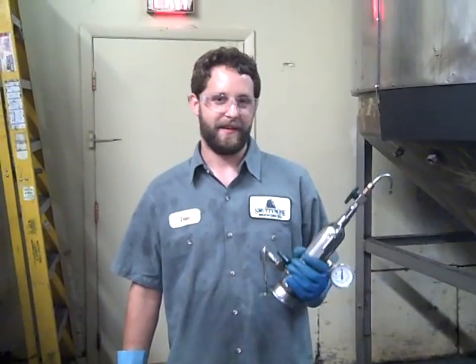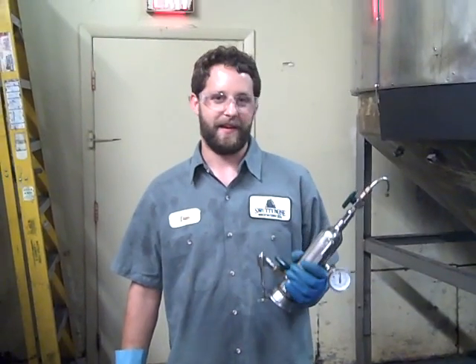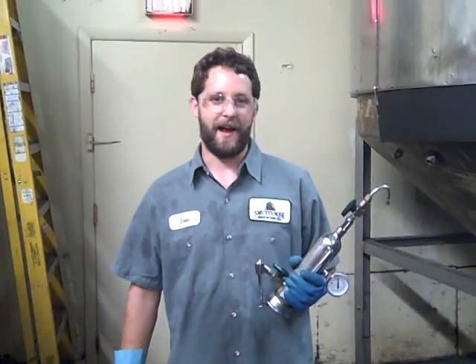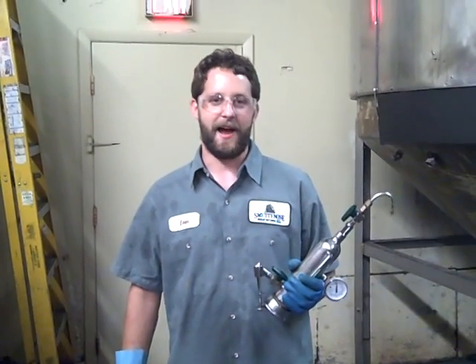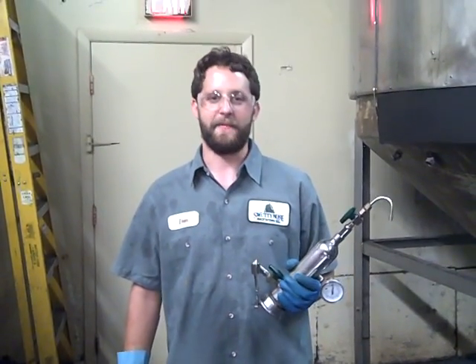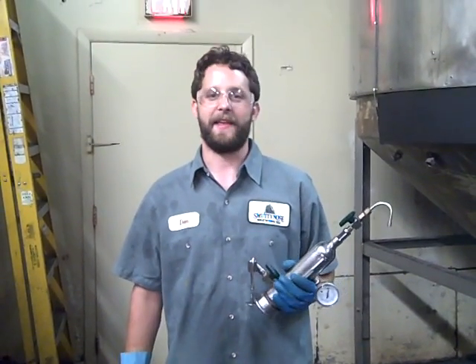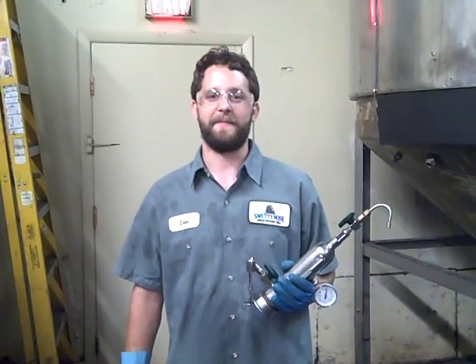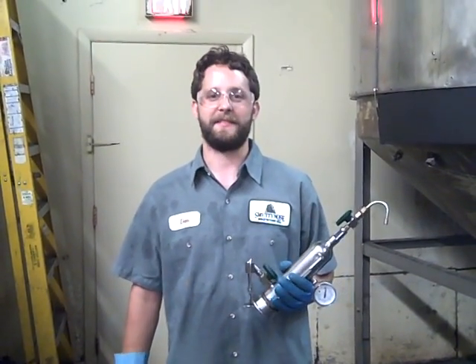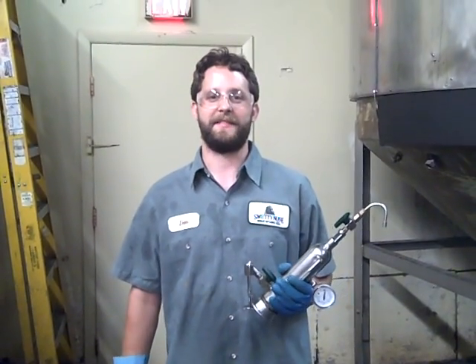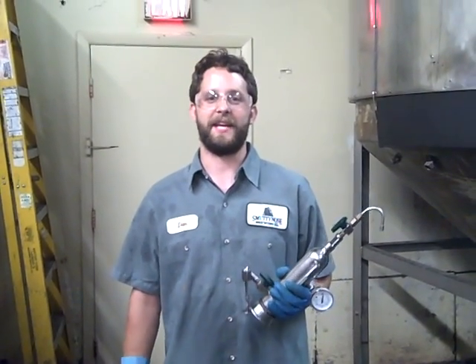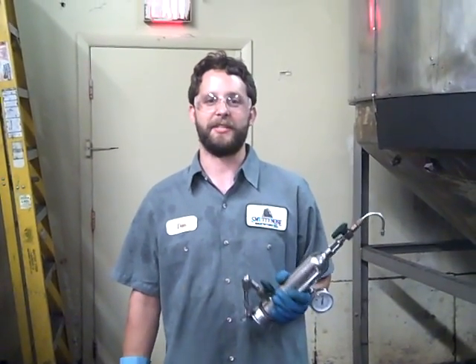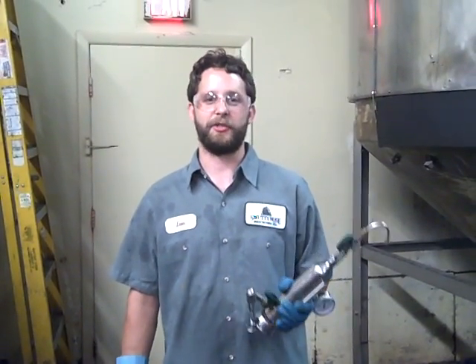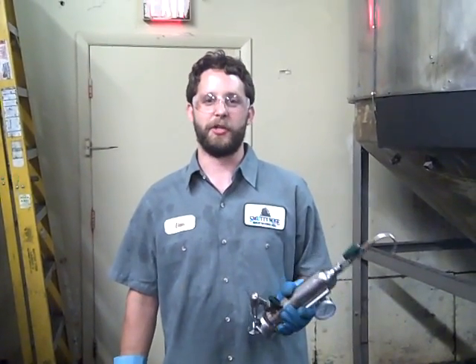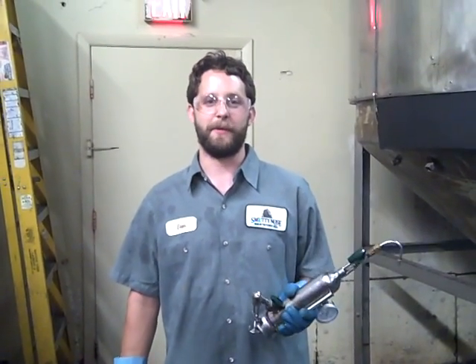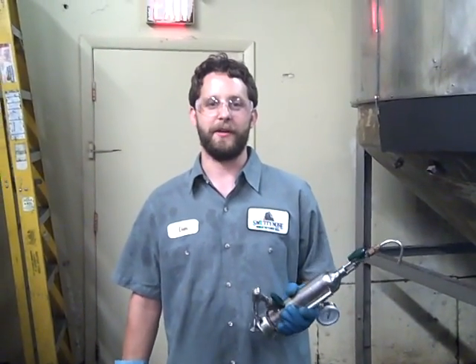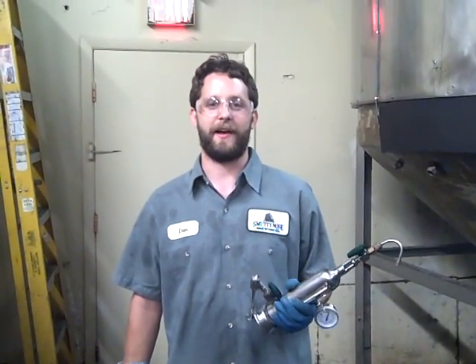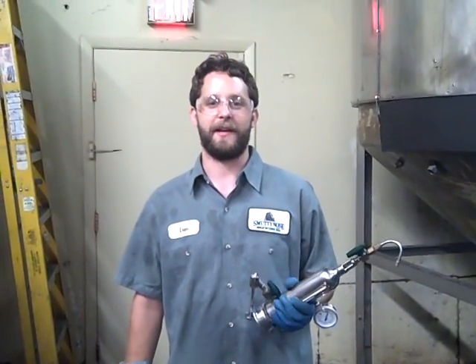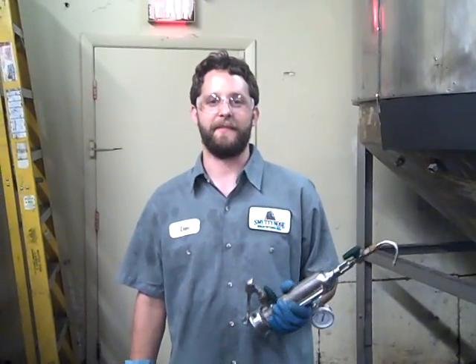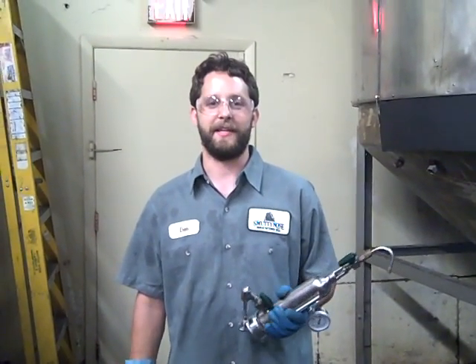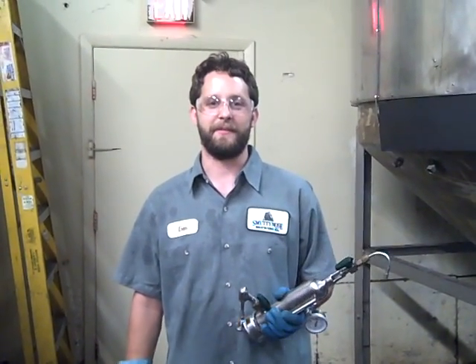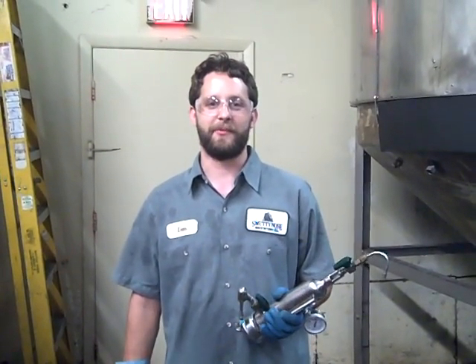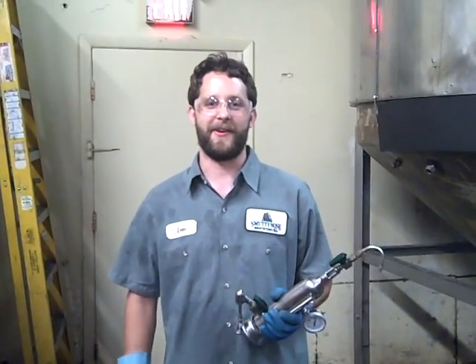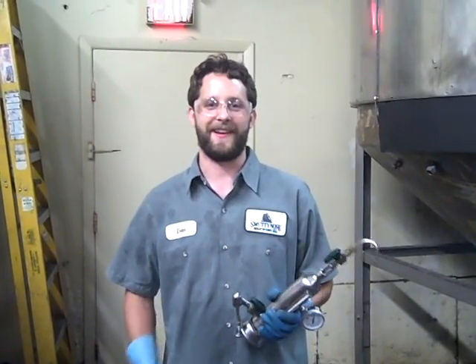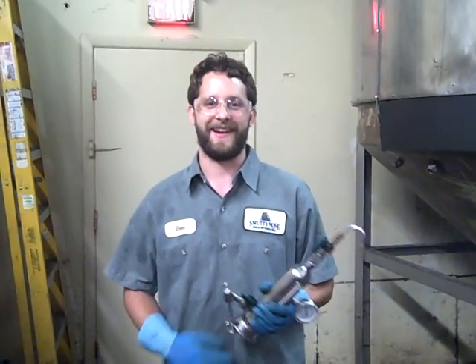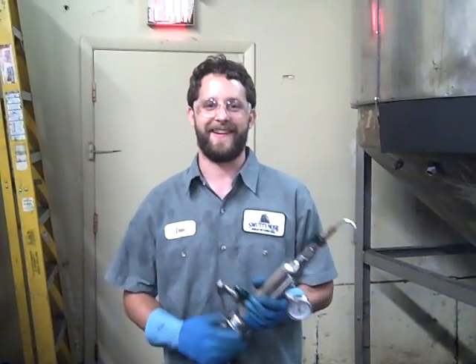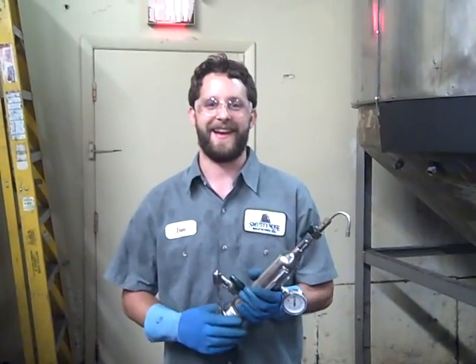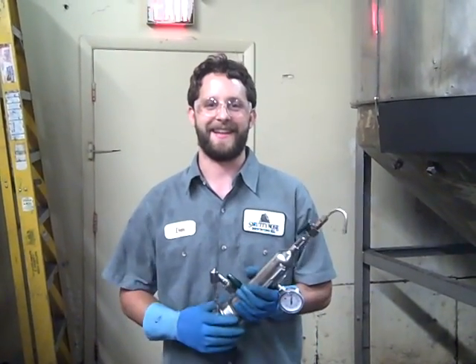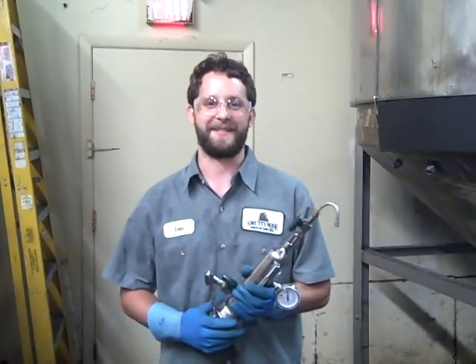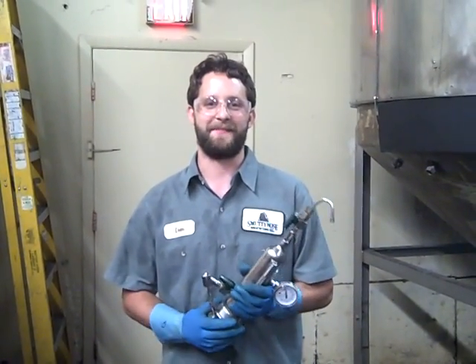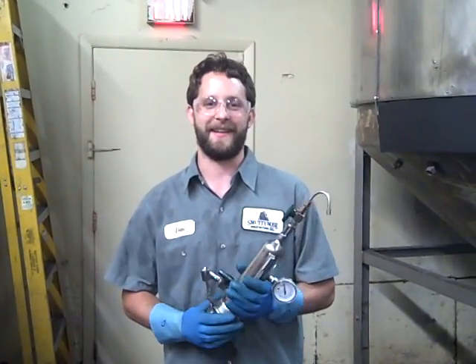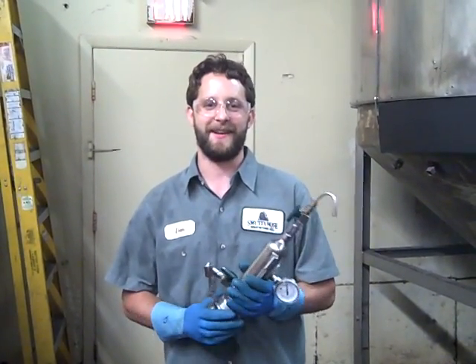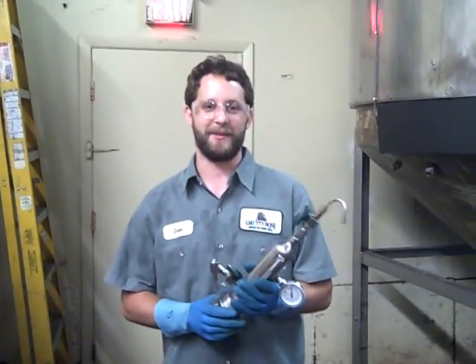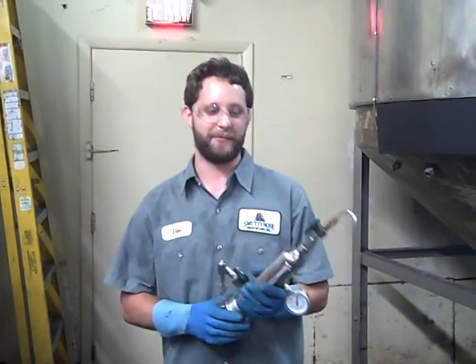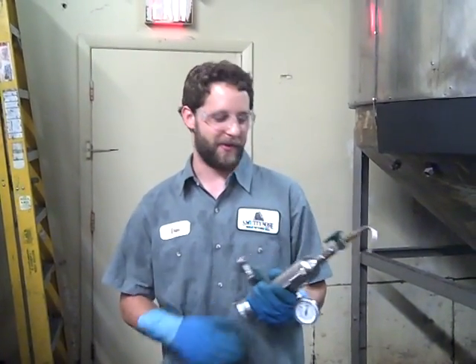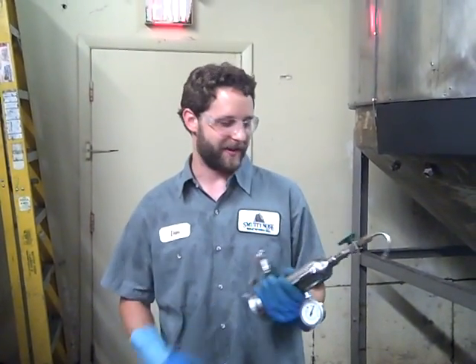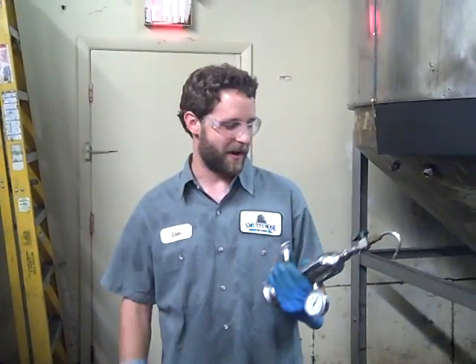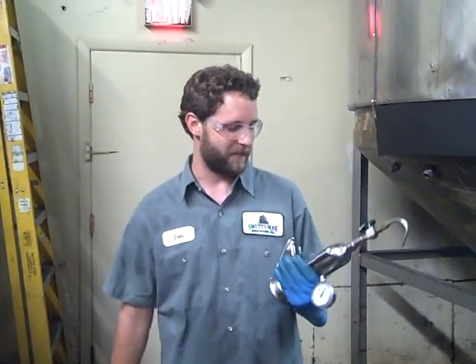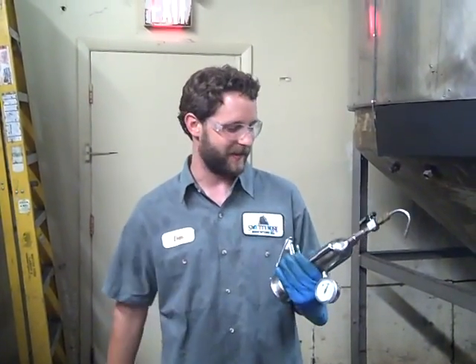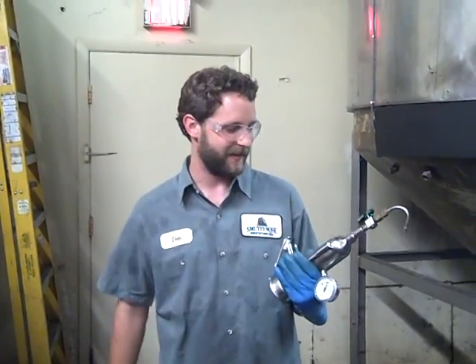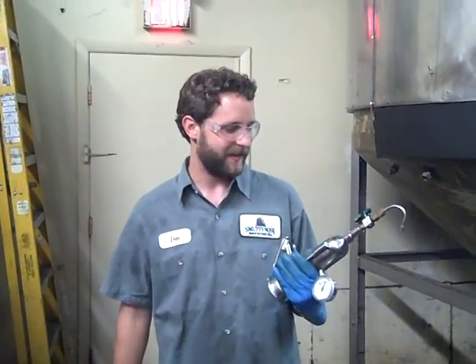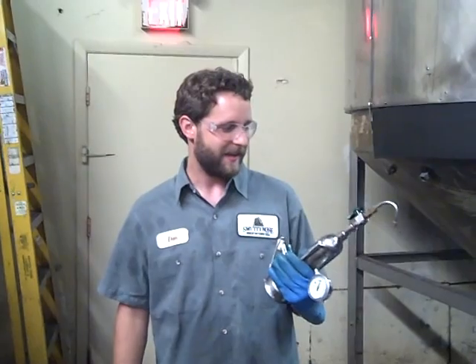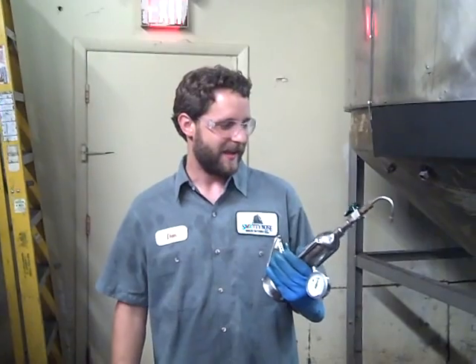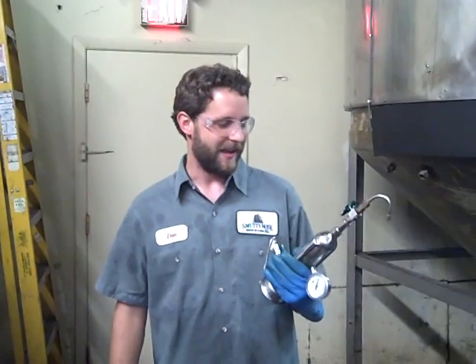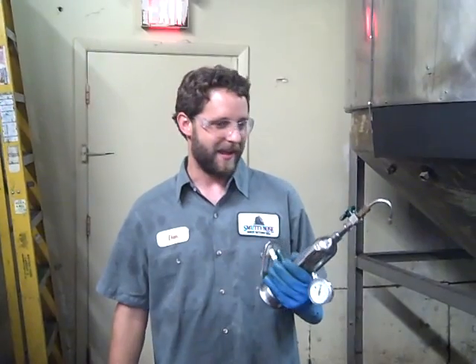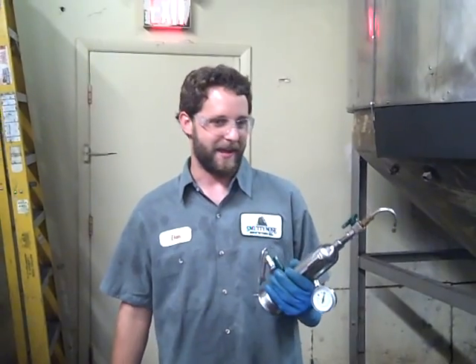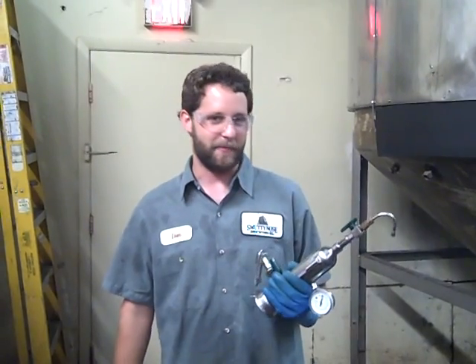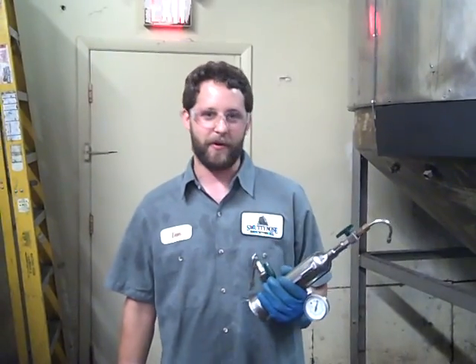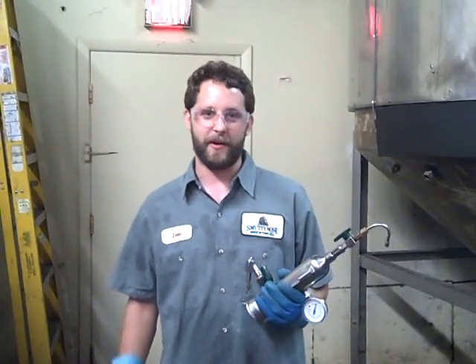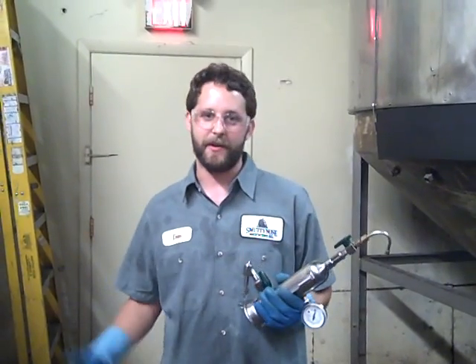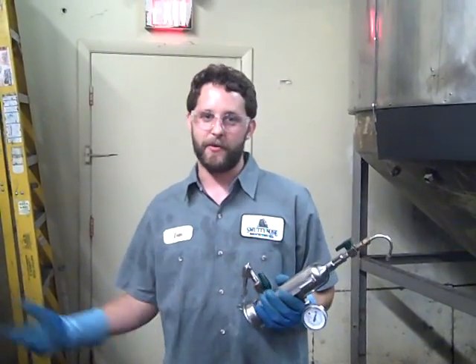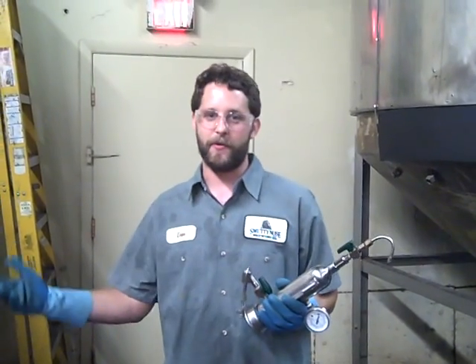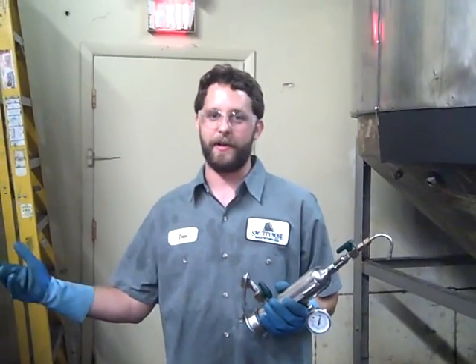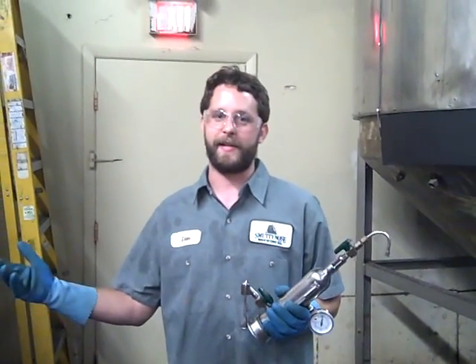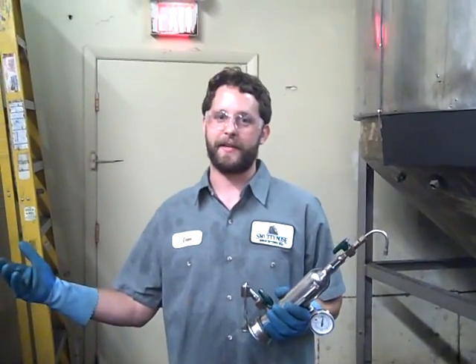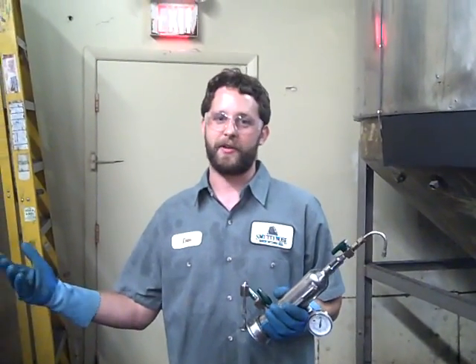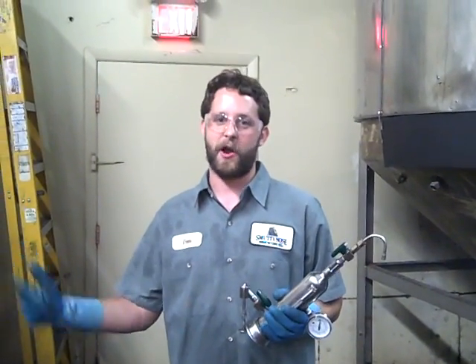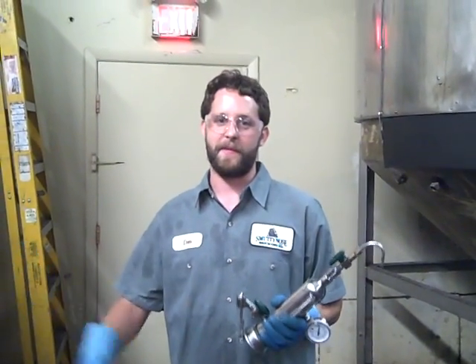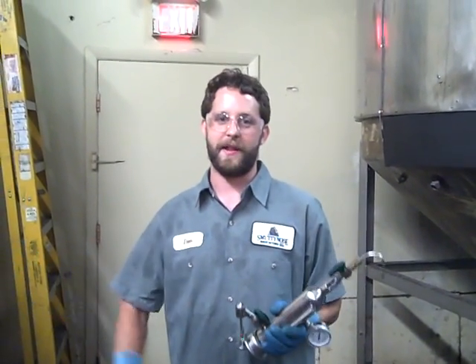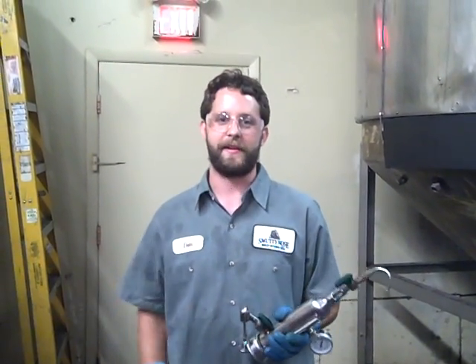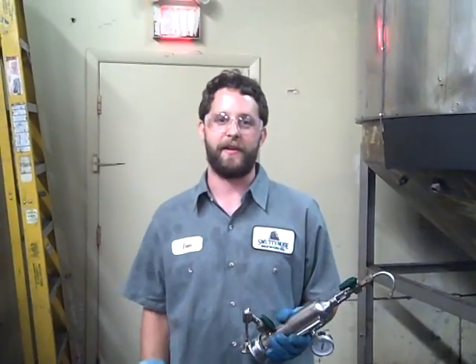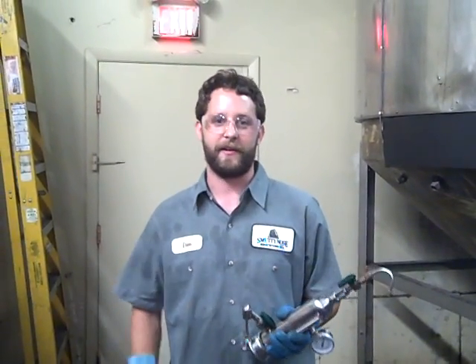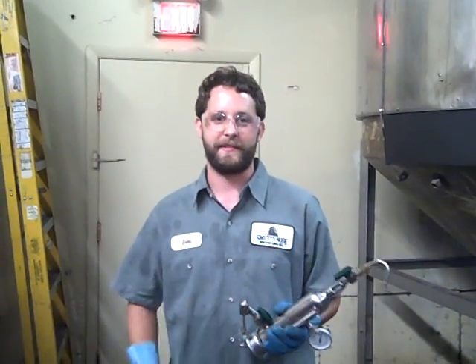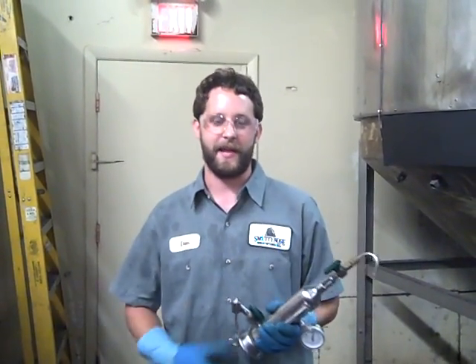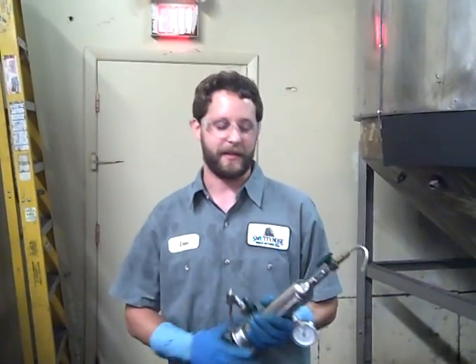Hi, my name is Dan Schubert. I'm lead brewer here at Smutty Nose Brewing Company, and we're going to check the carbonation on a tank.